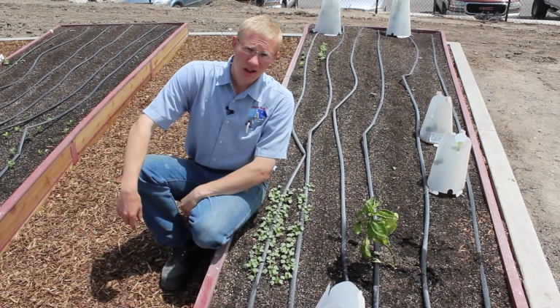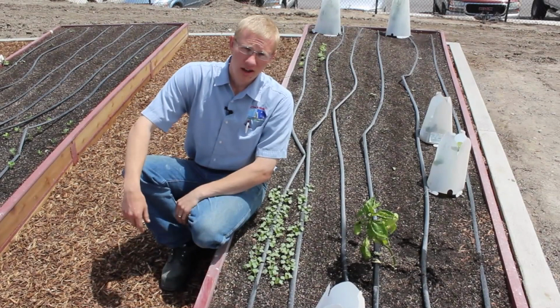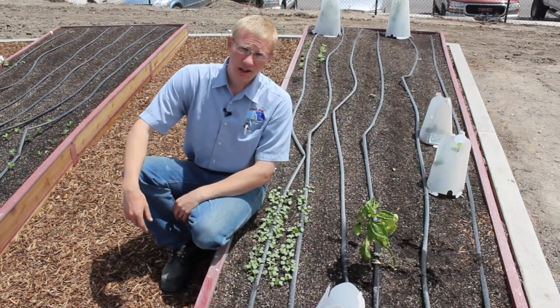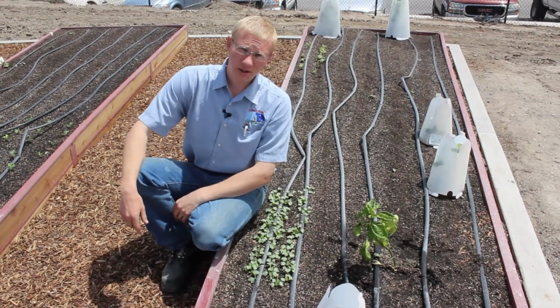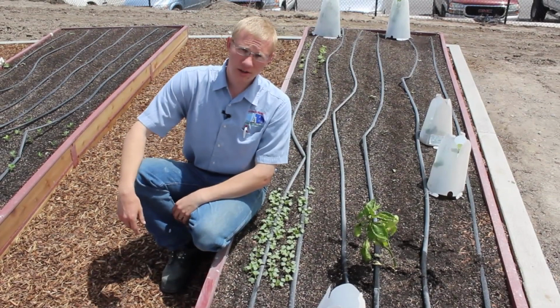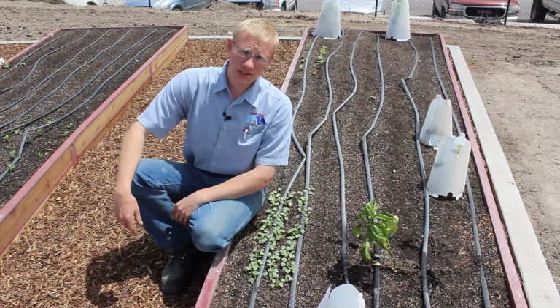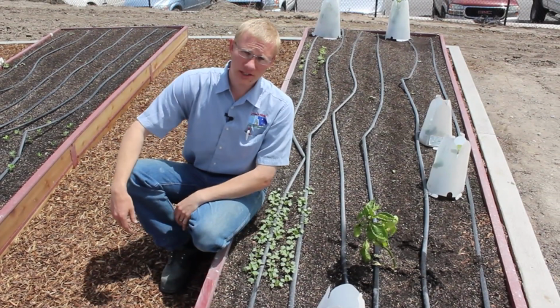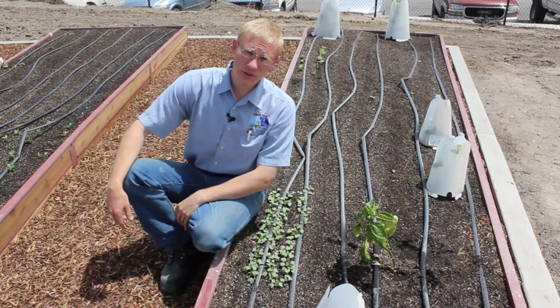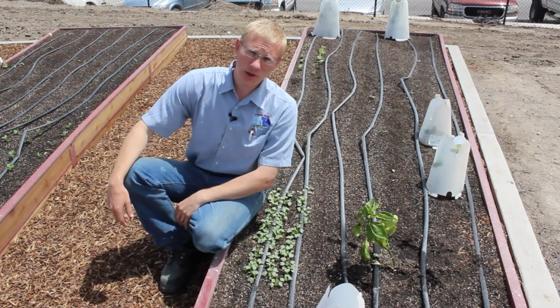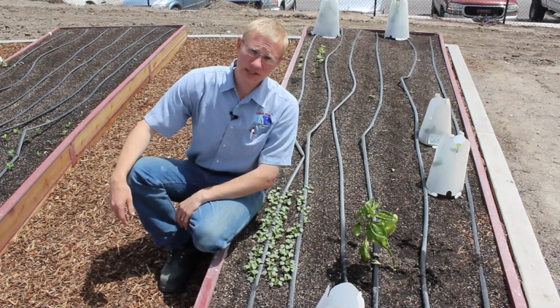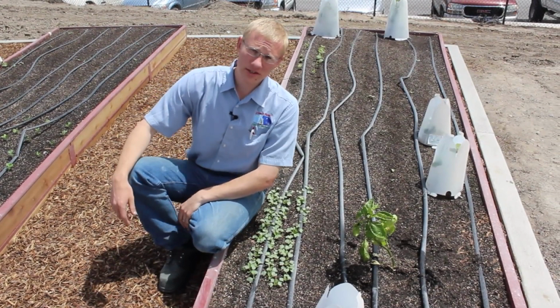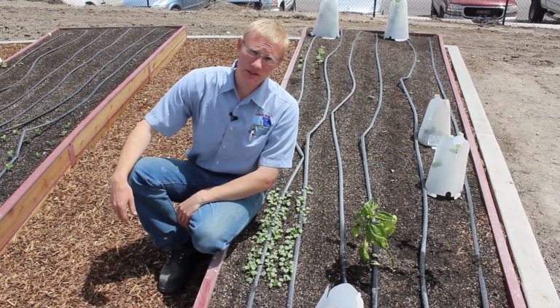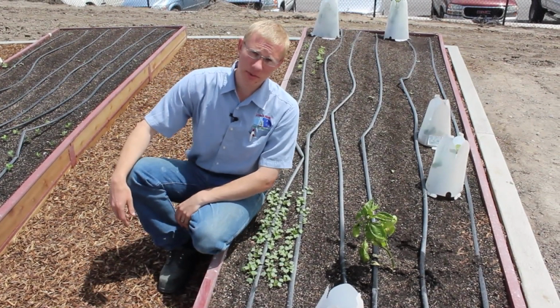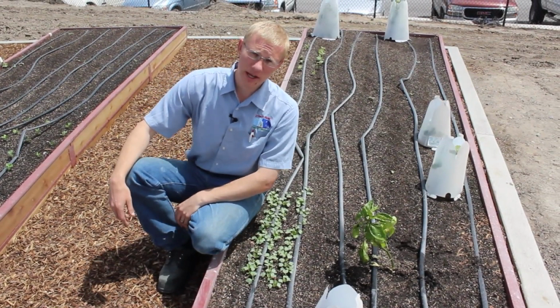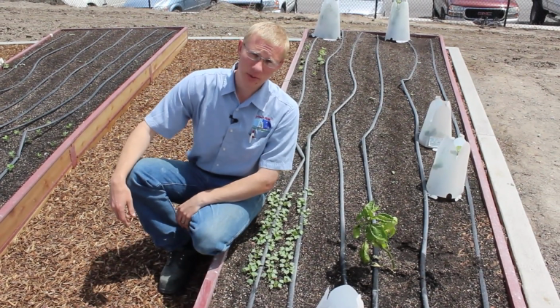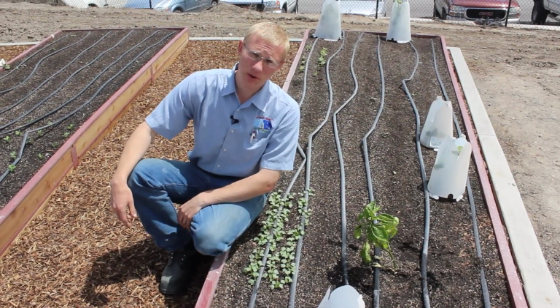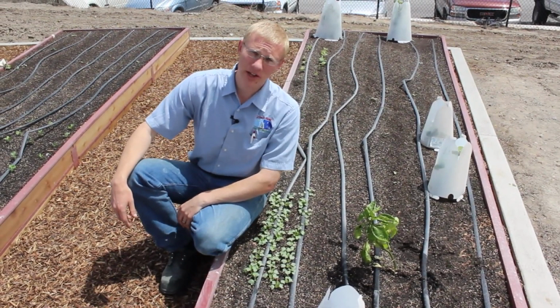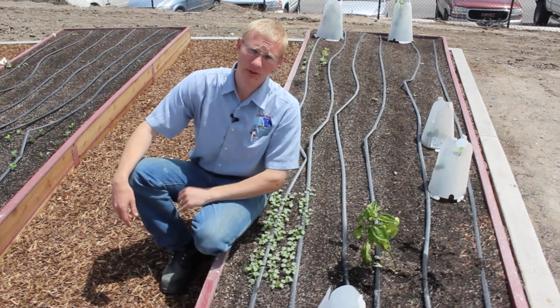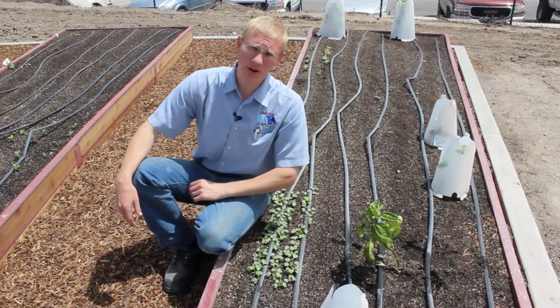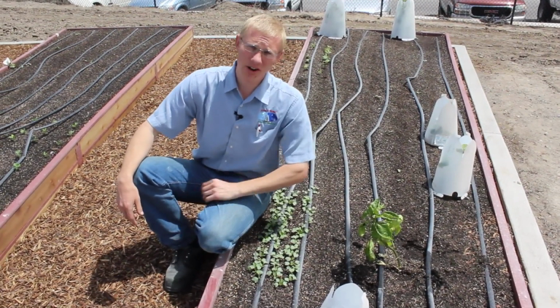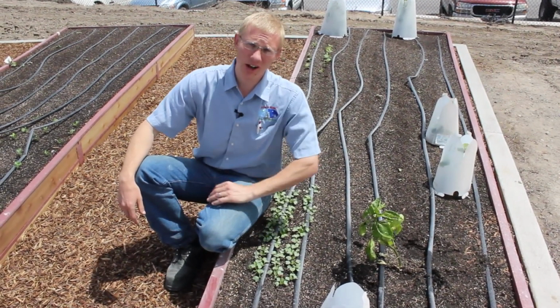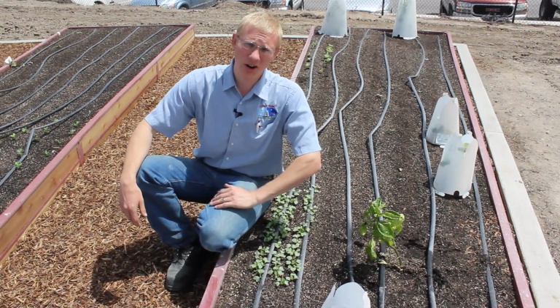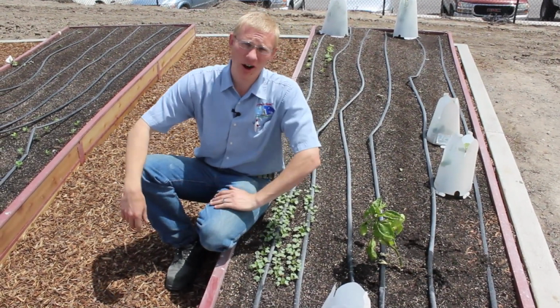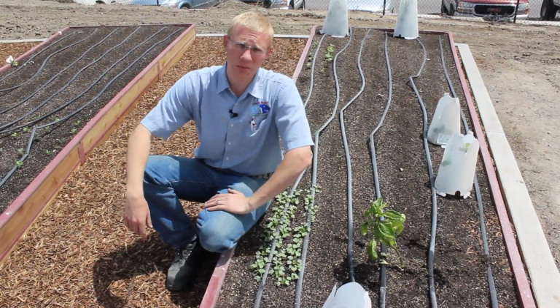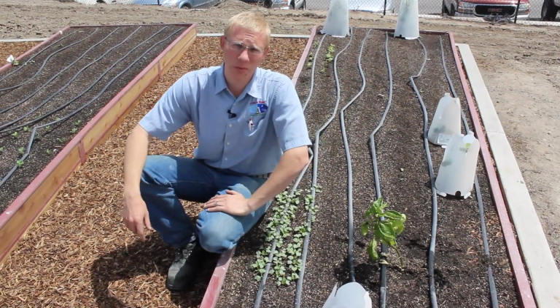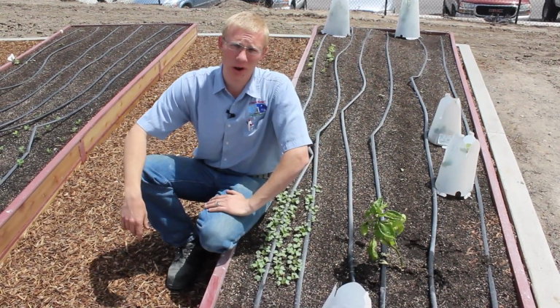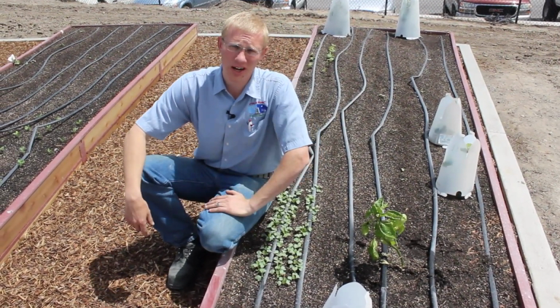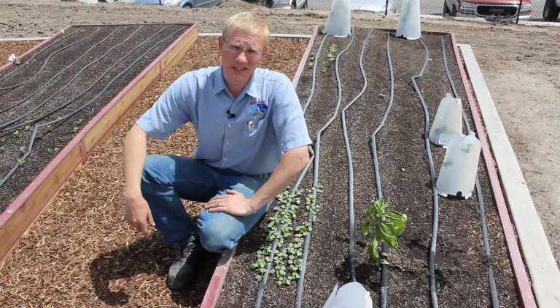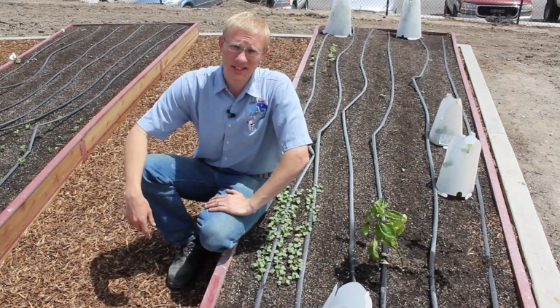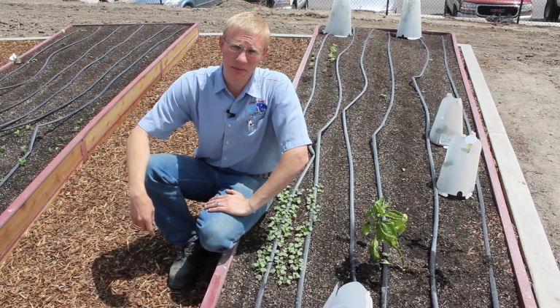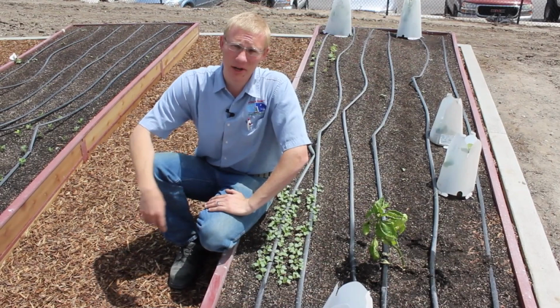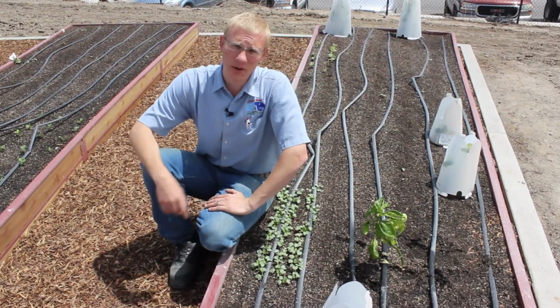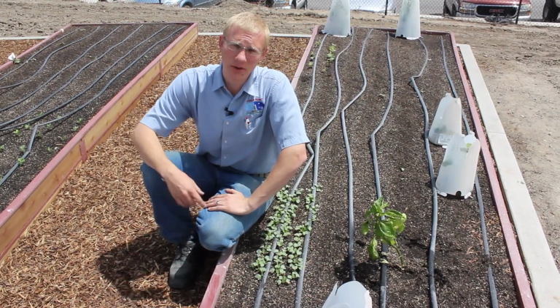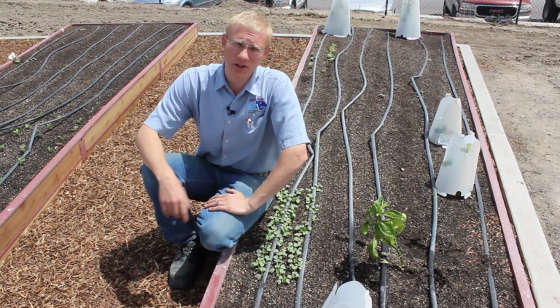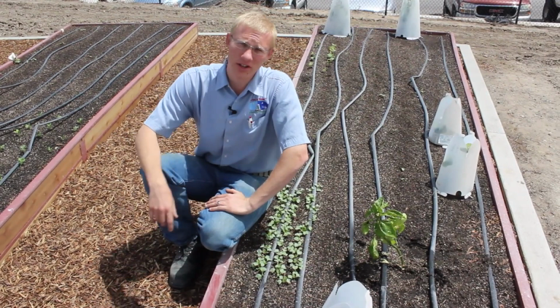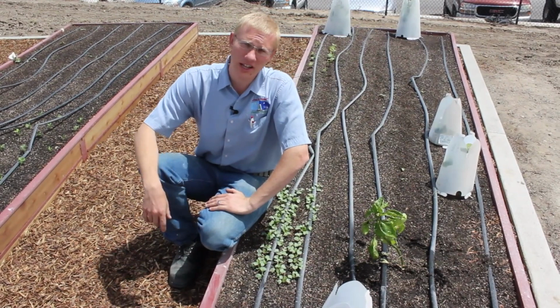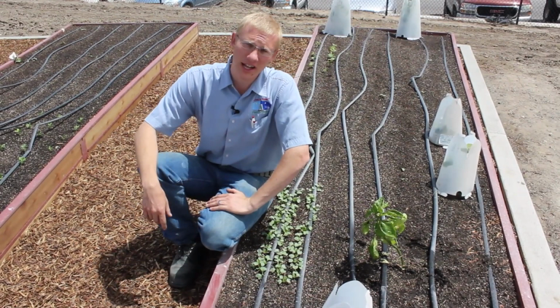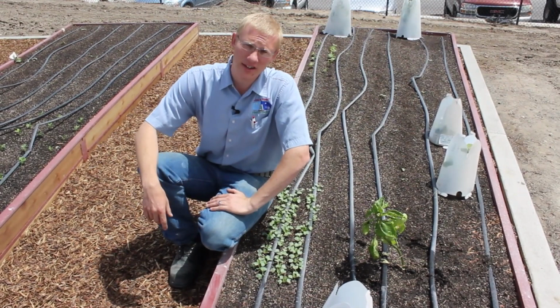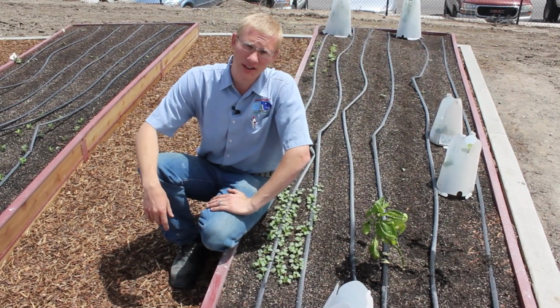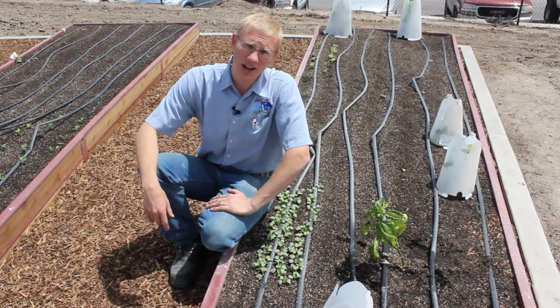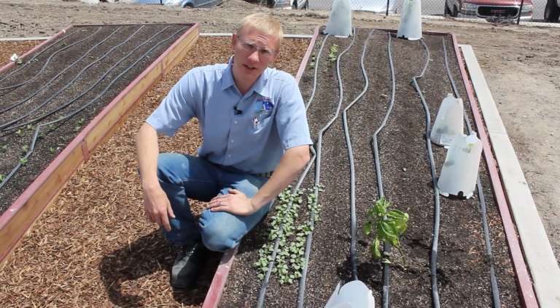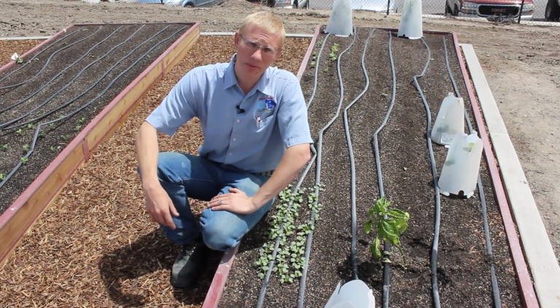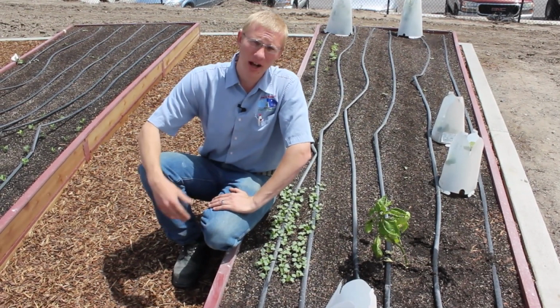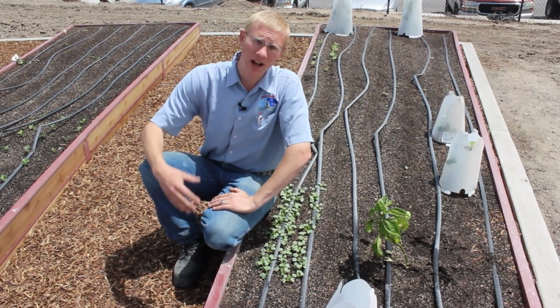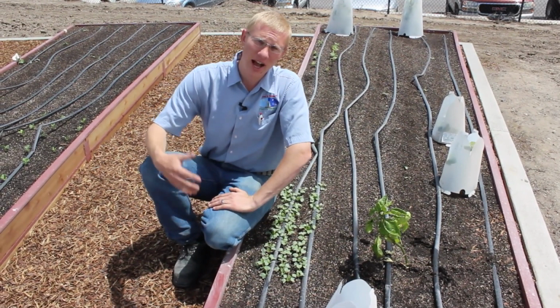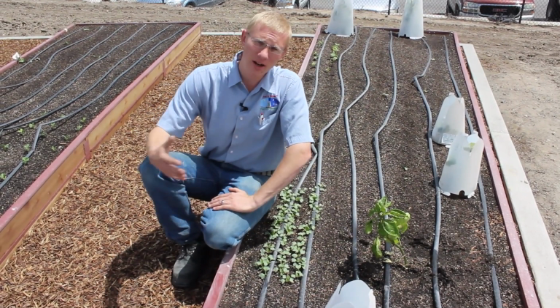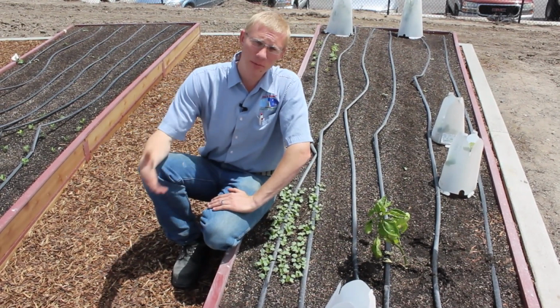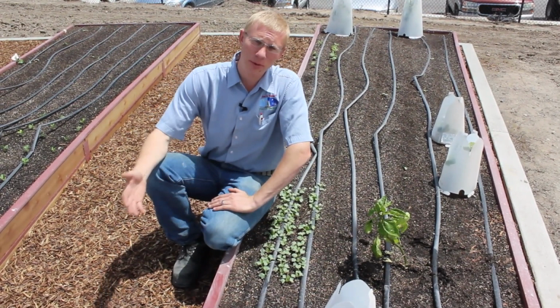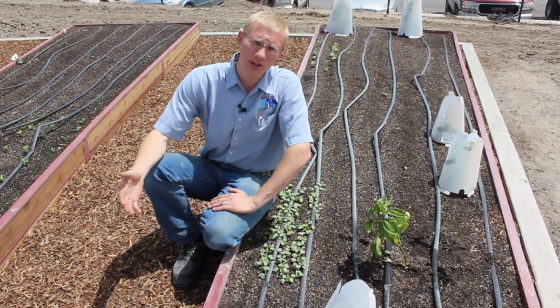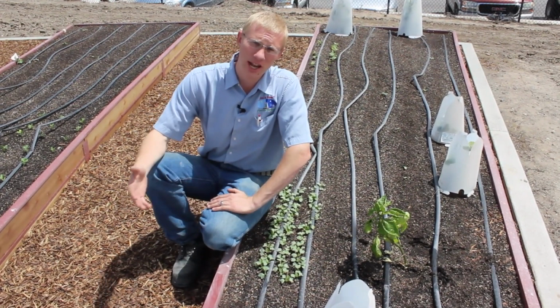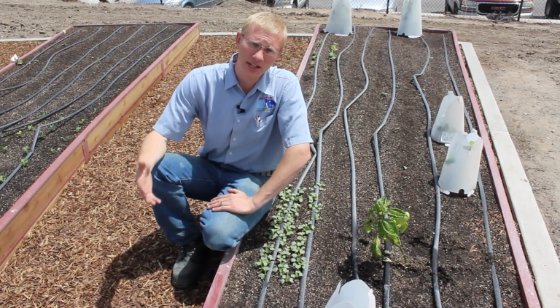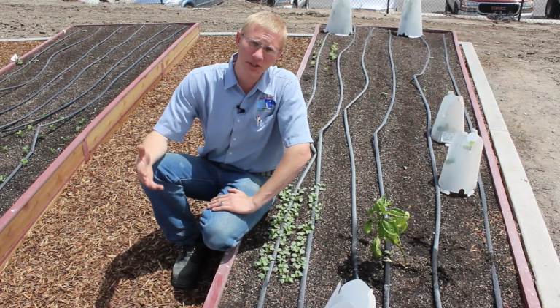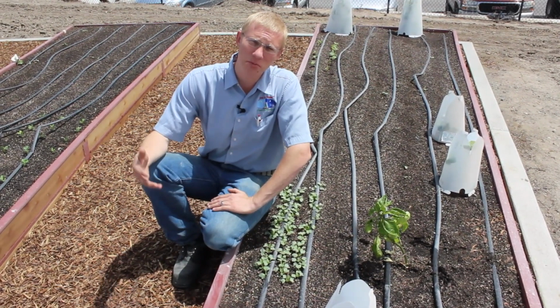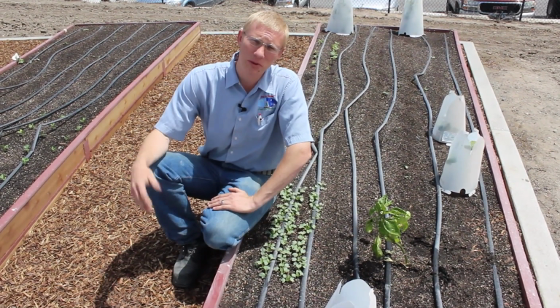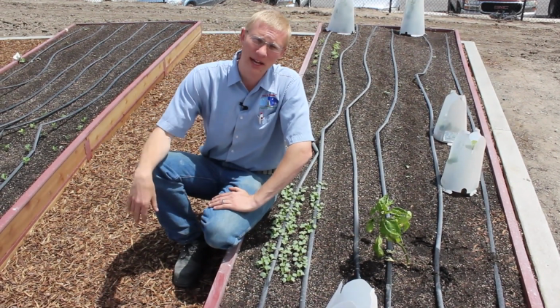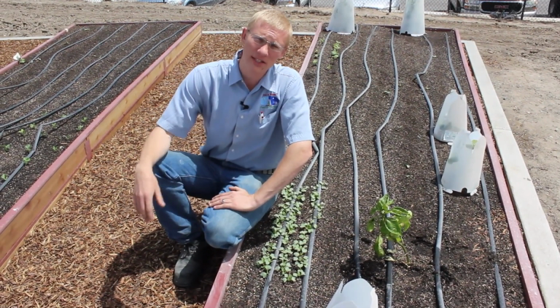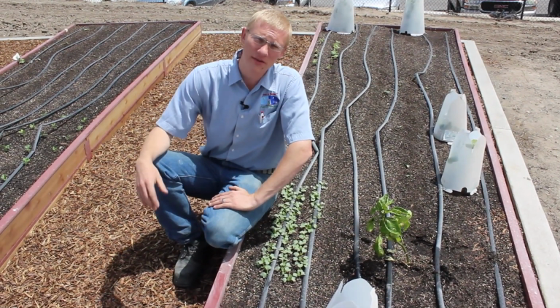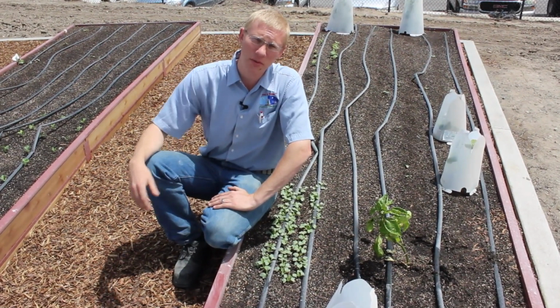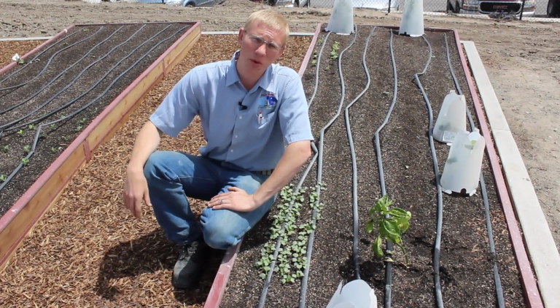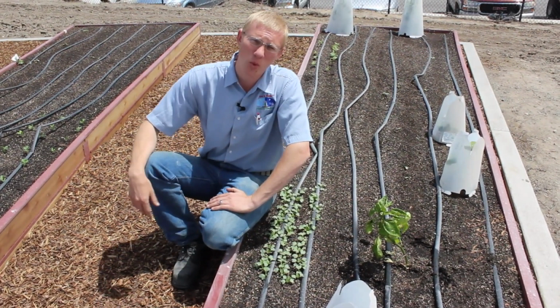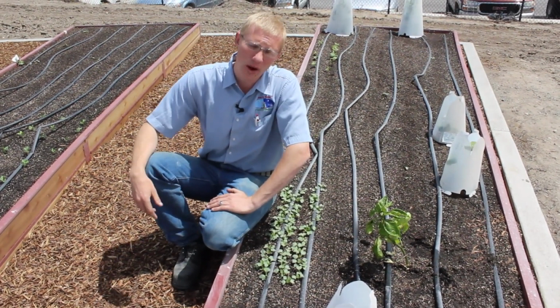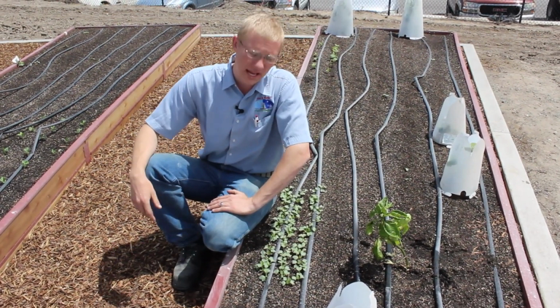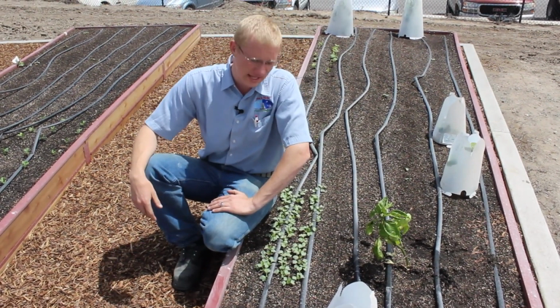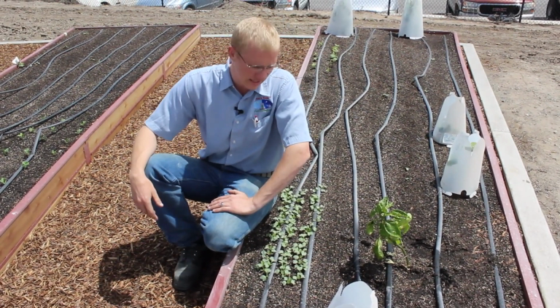Hello, this is Russell Smith with Grow It Now Garden Products. I'm here with you today to talk about how to protect your plants from the wind.